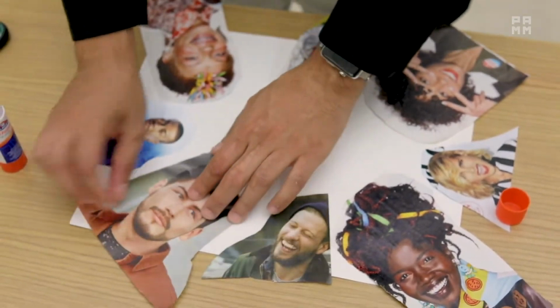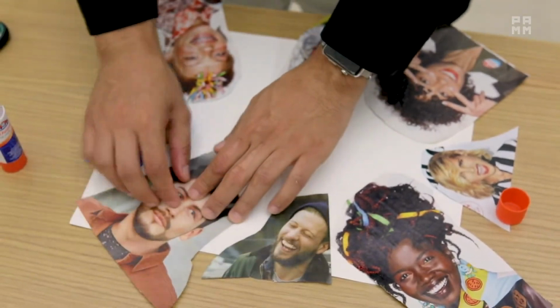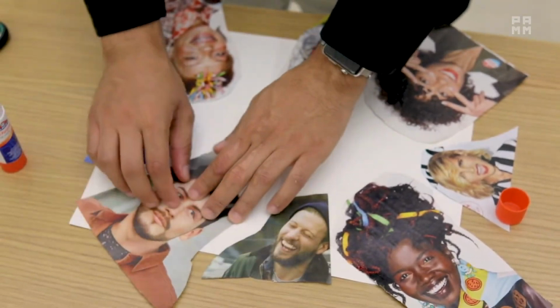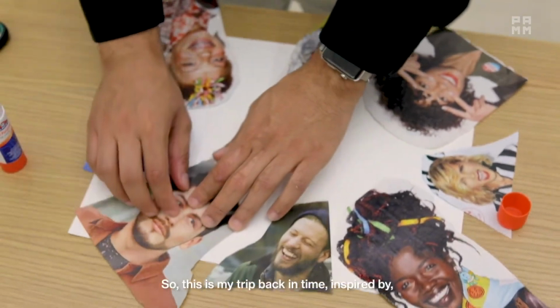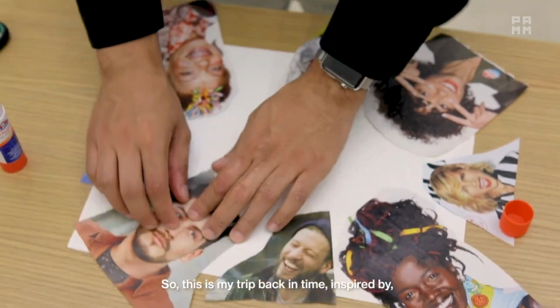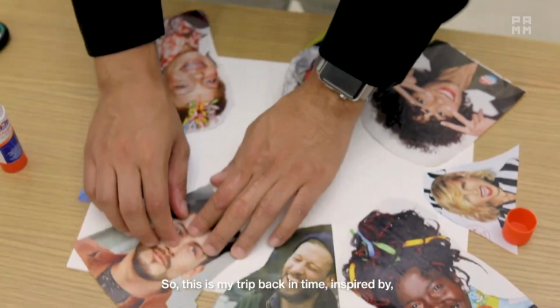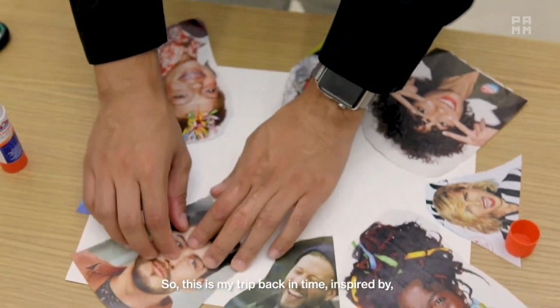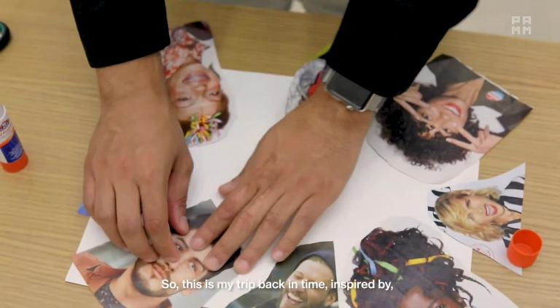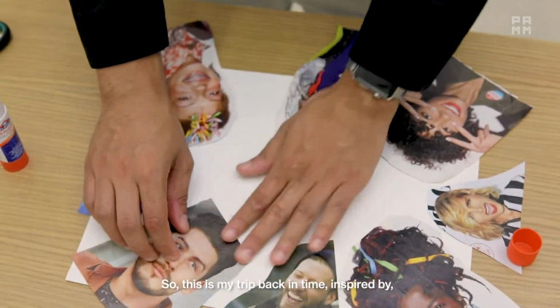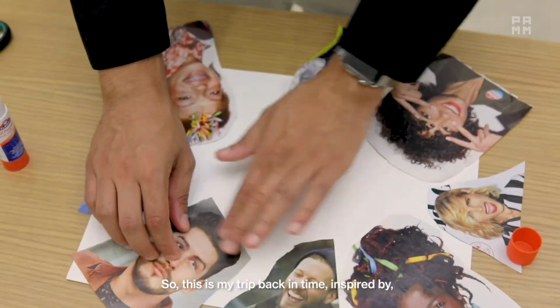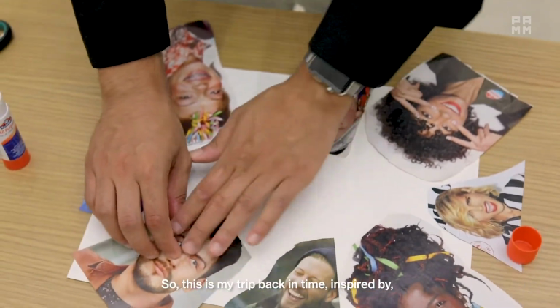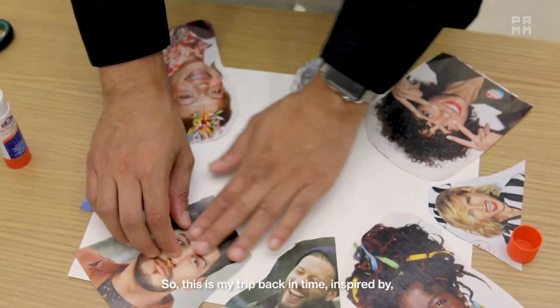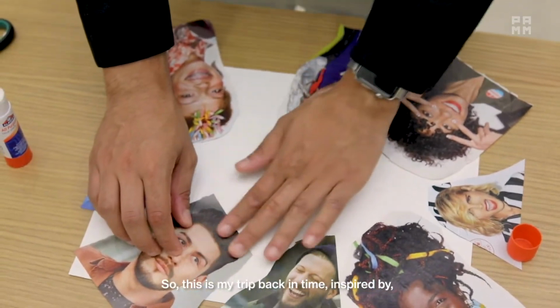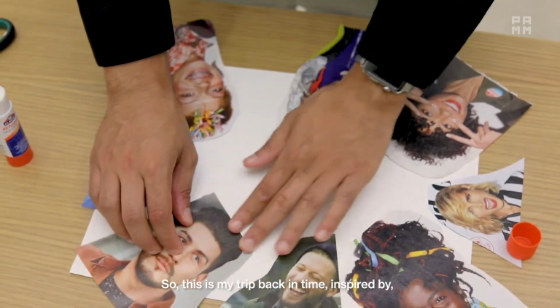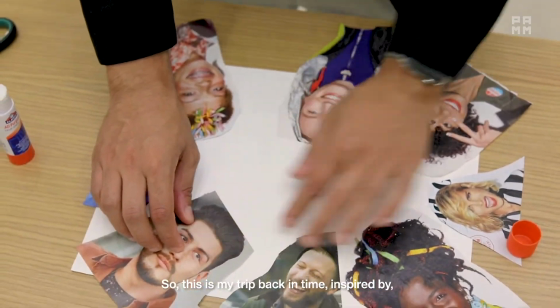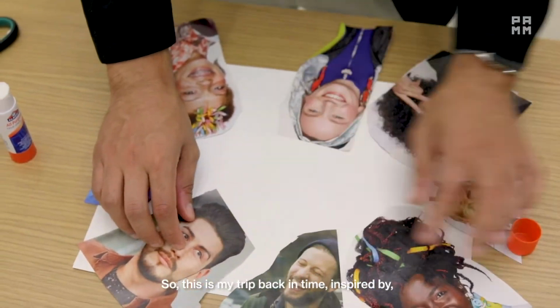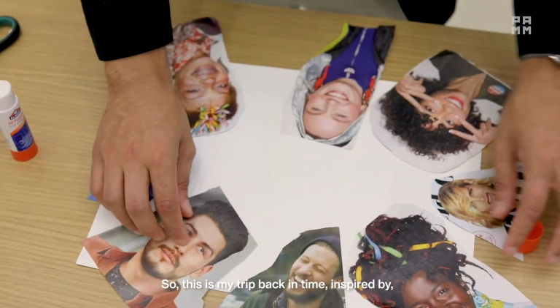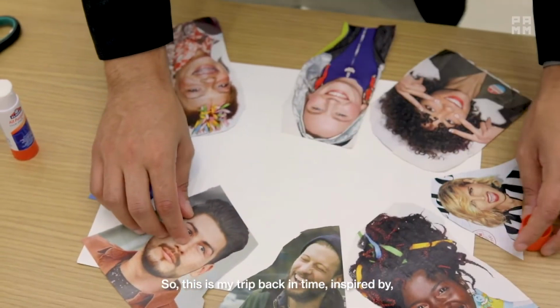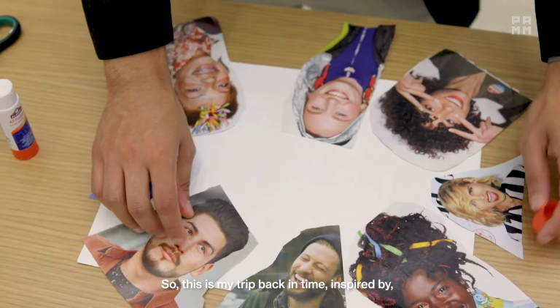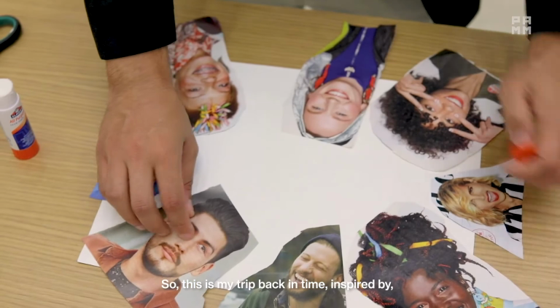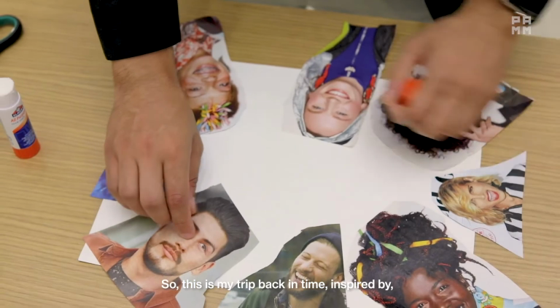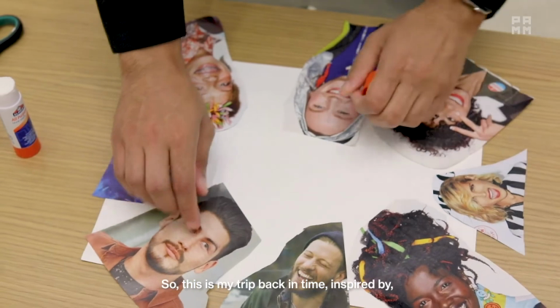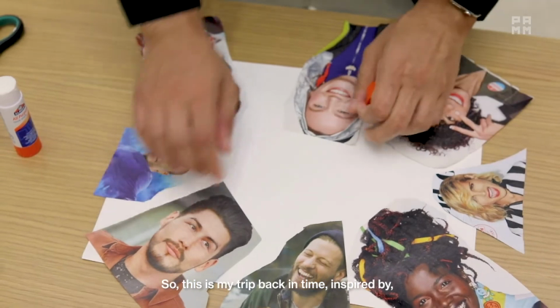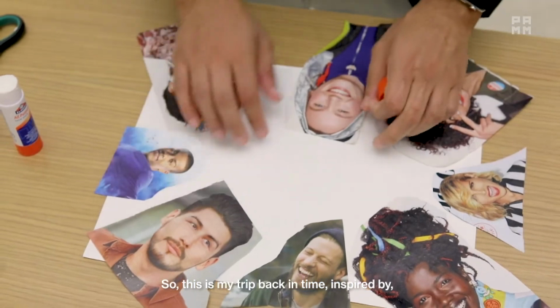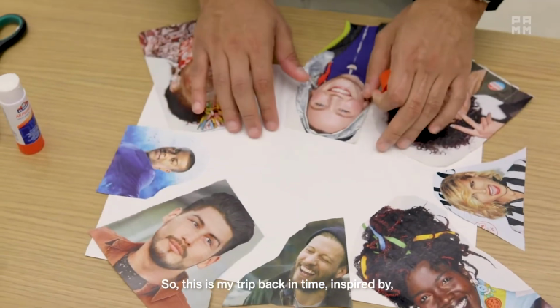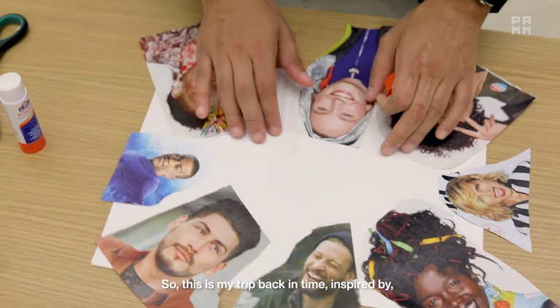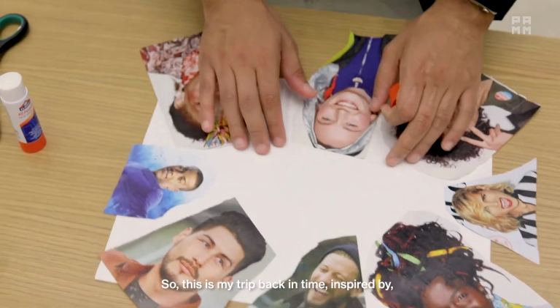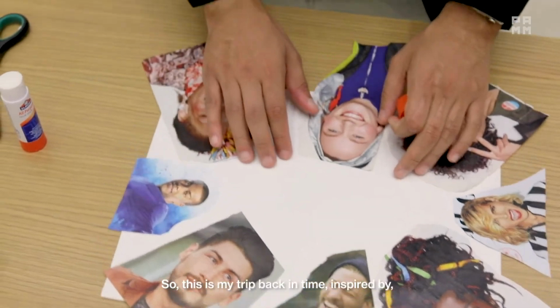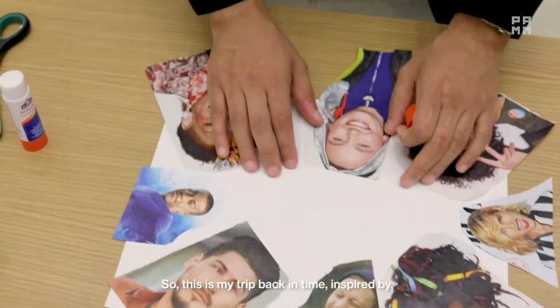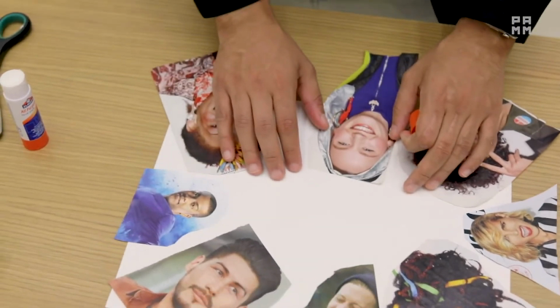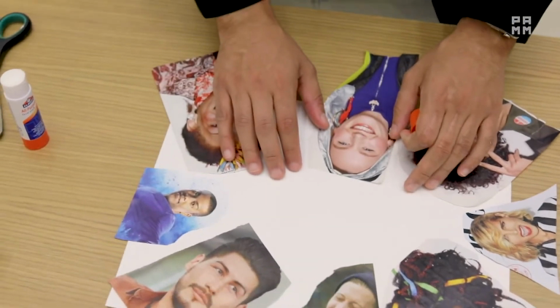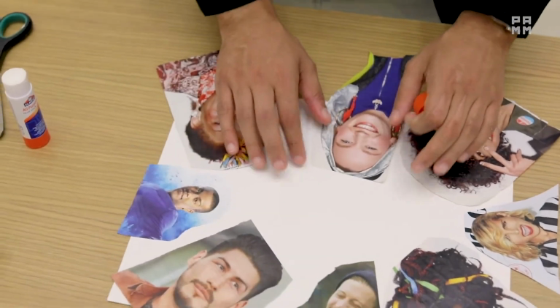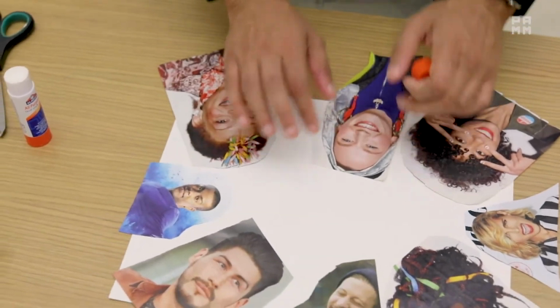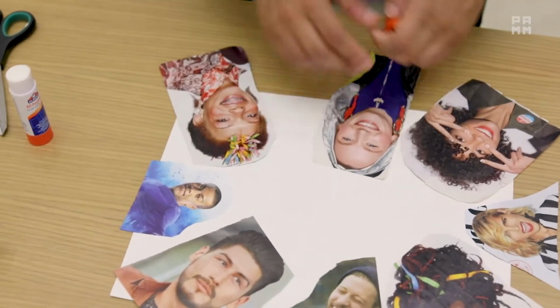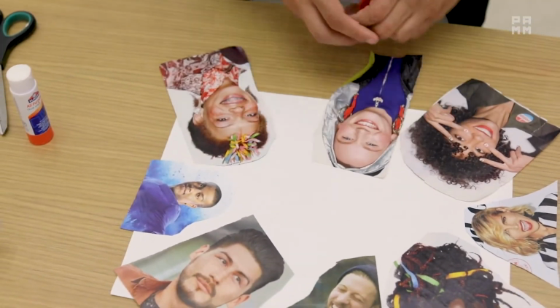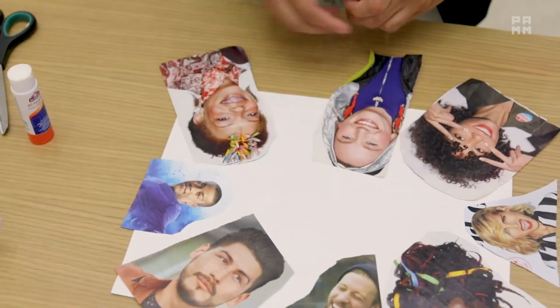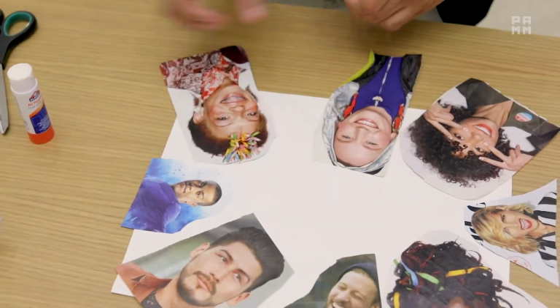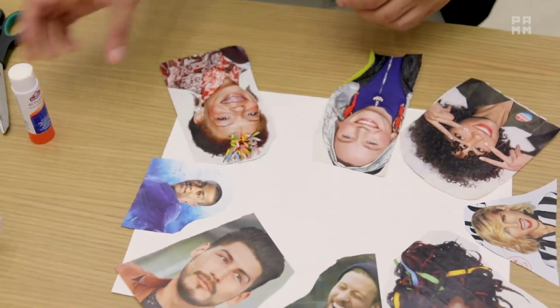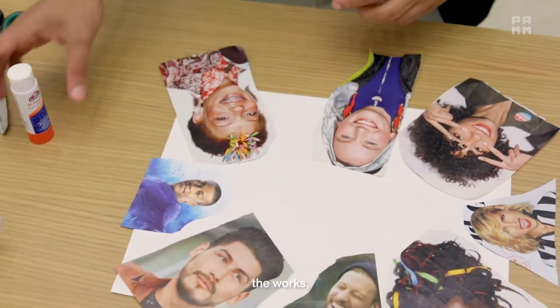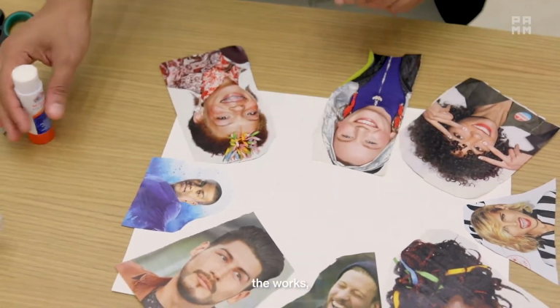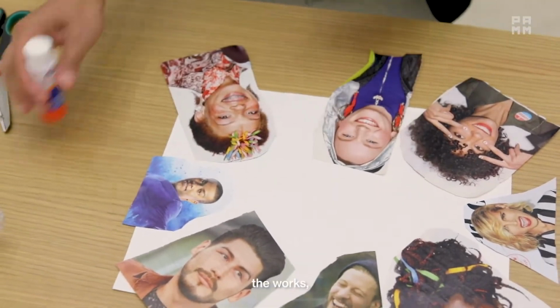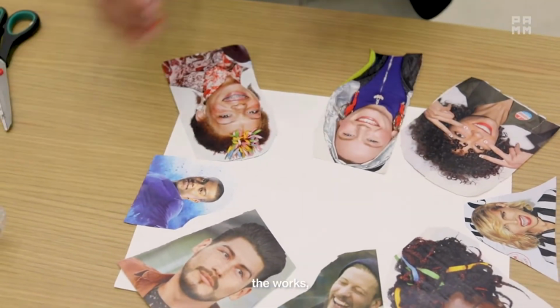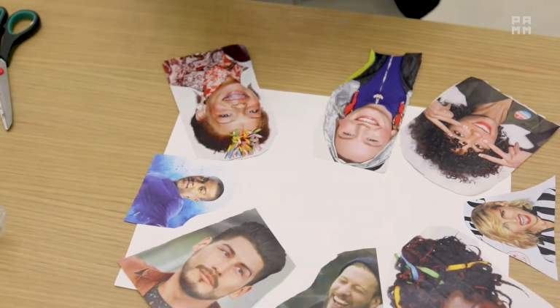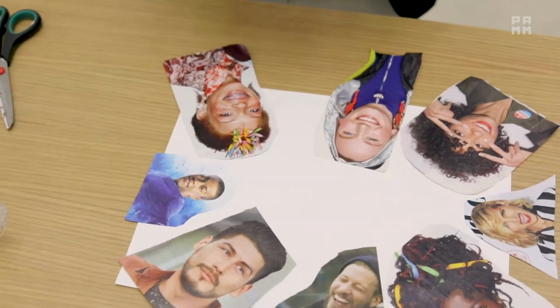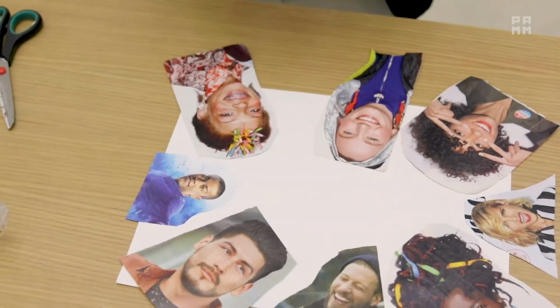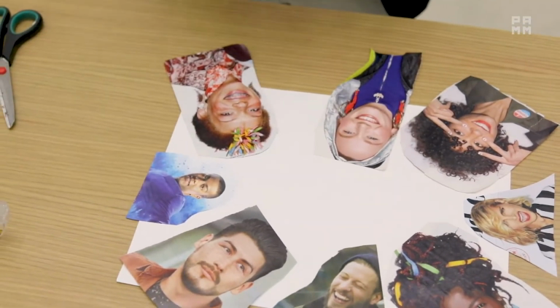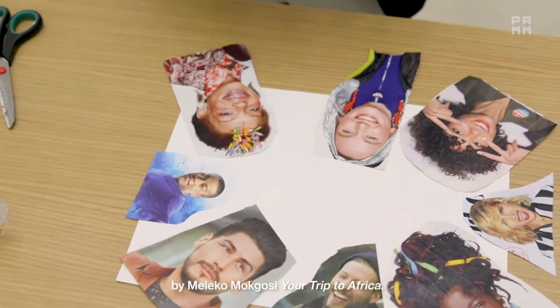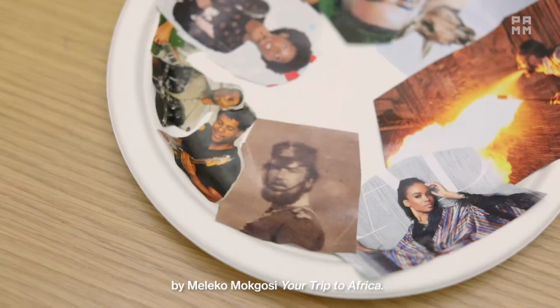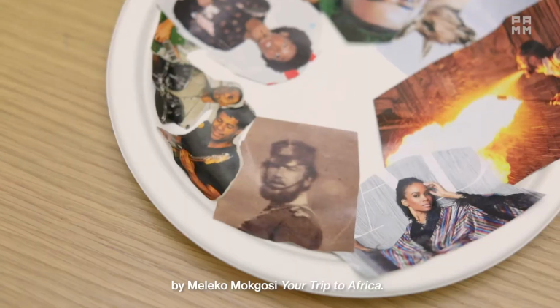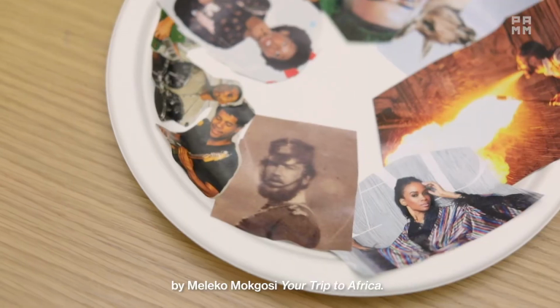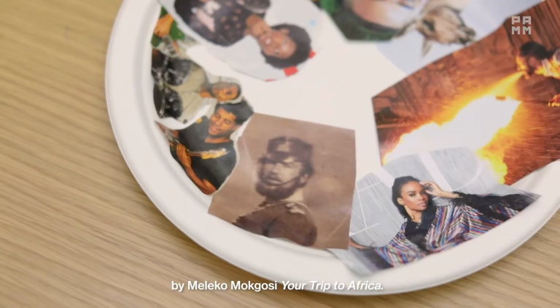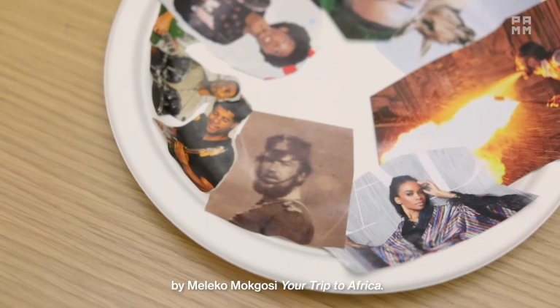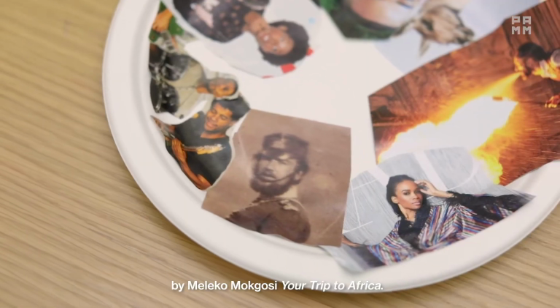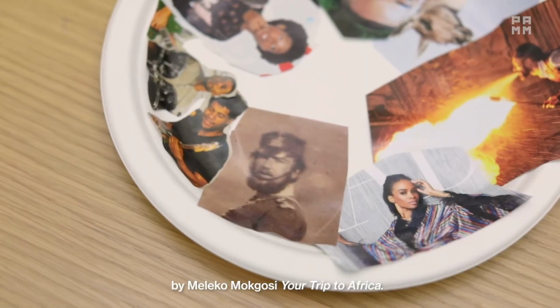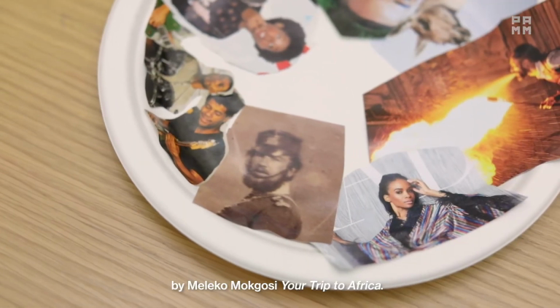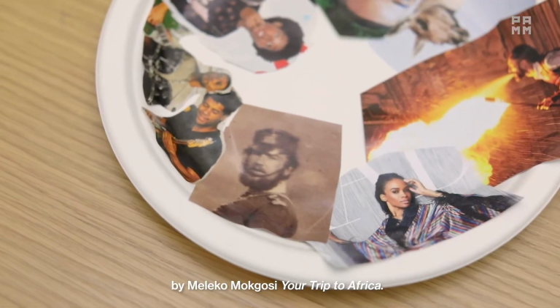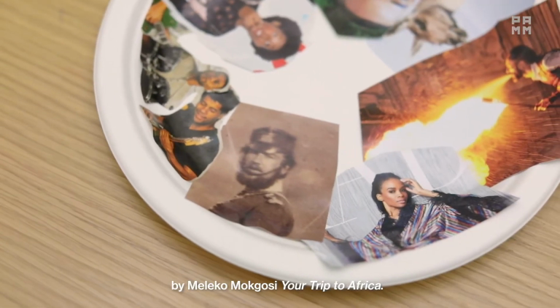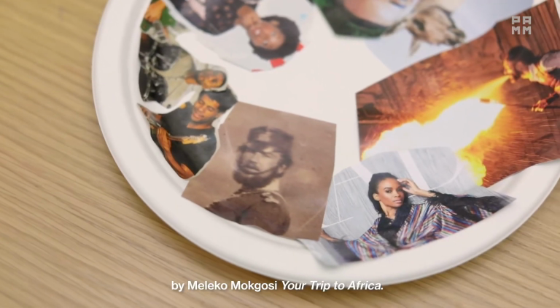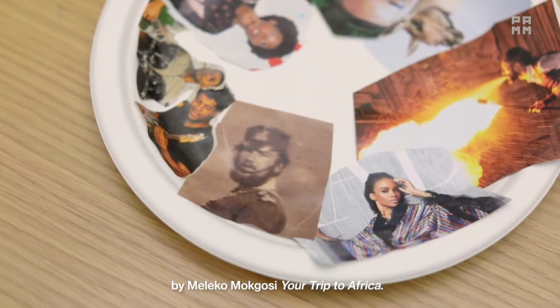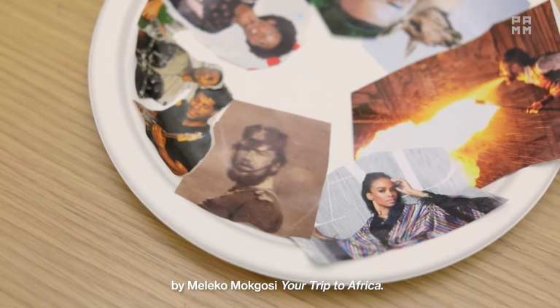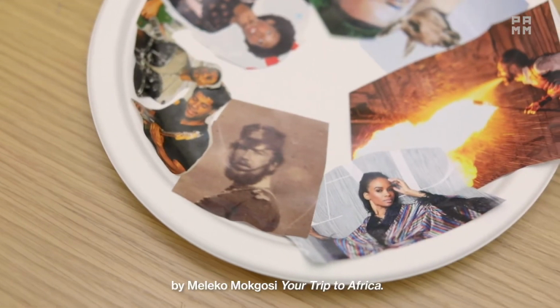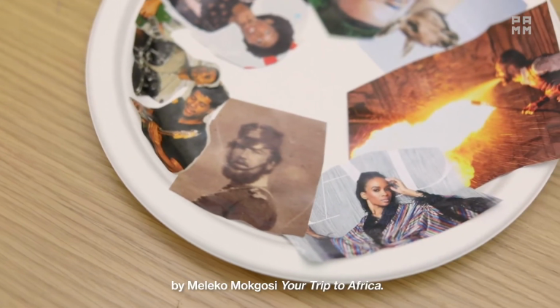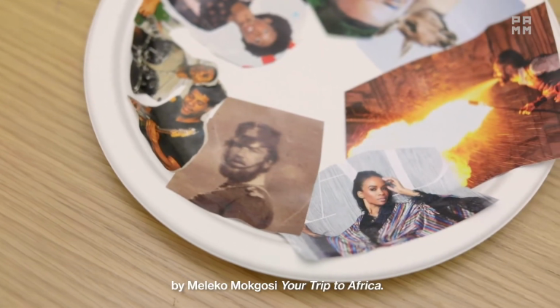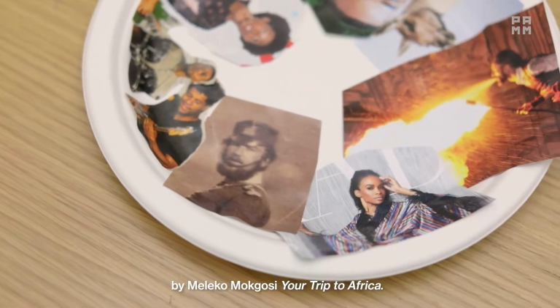This is my trip back in time, inspired by the works of Meleko Mokgosi — "Your Trip to Africa."